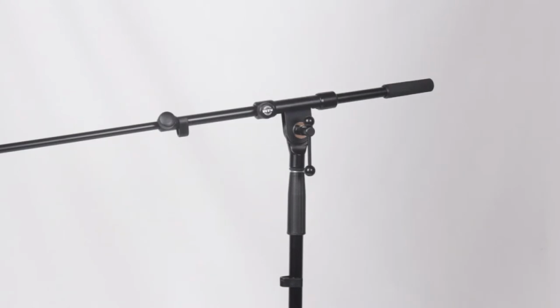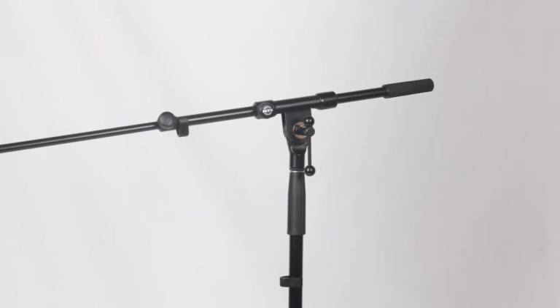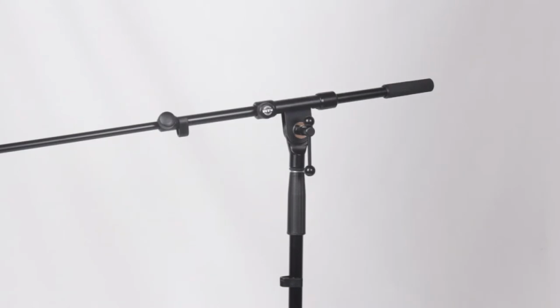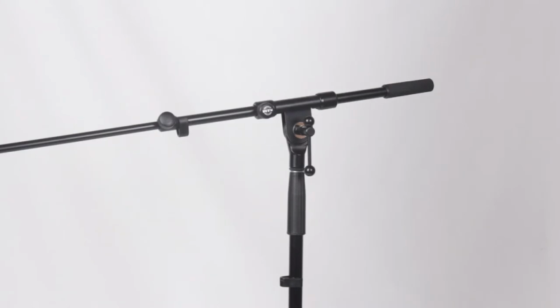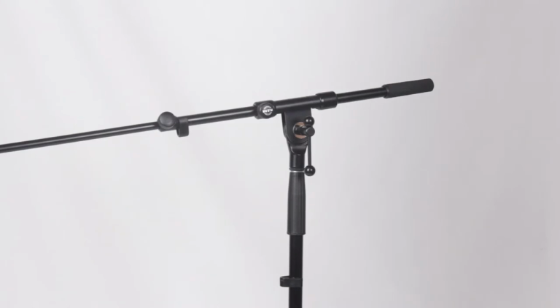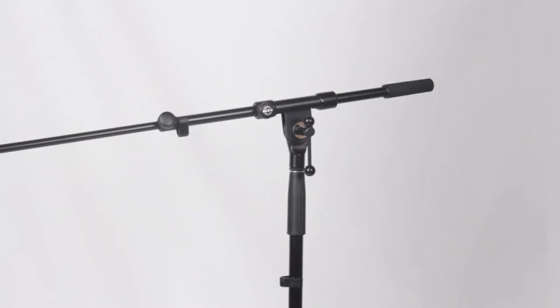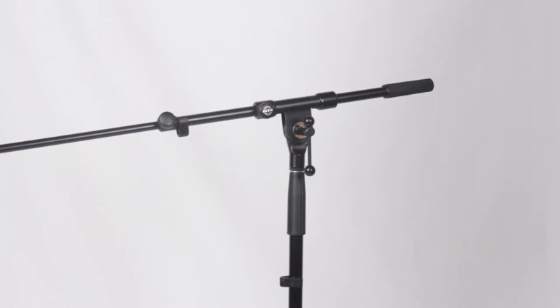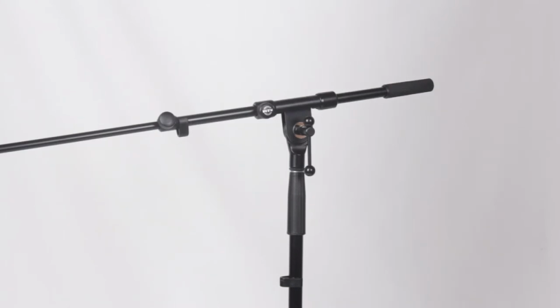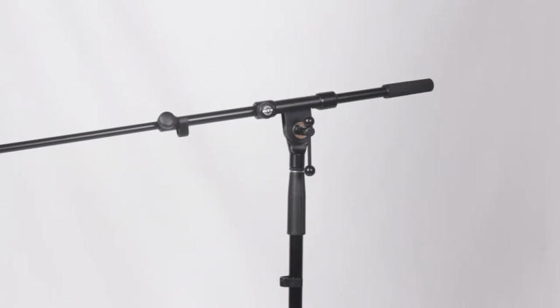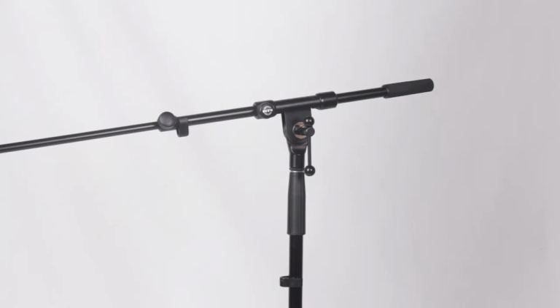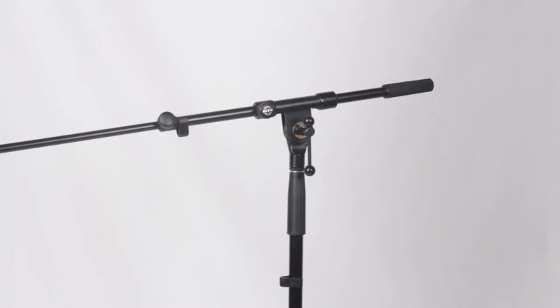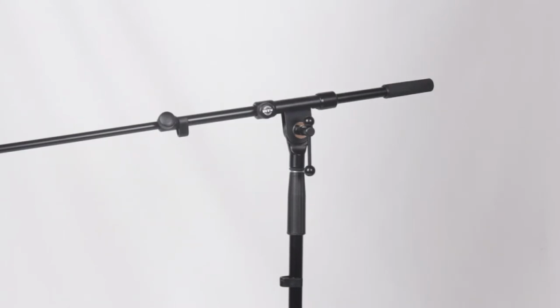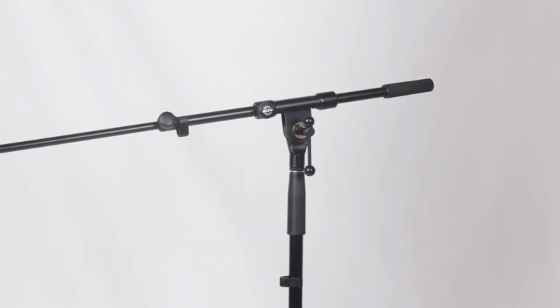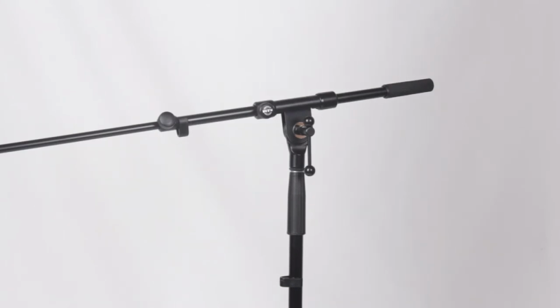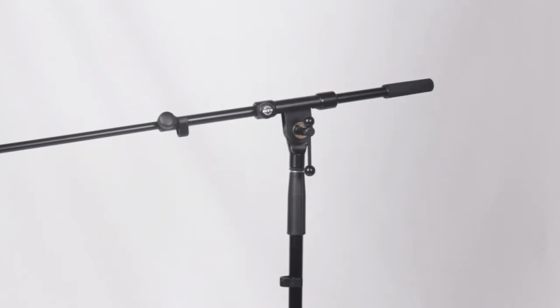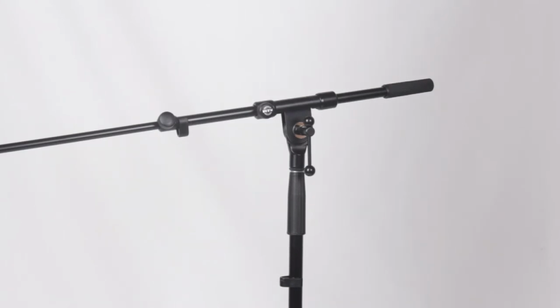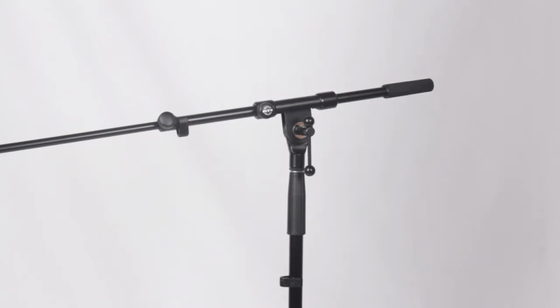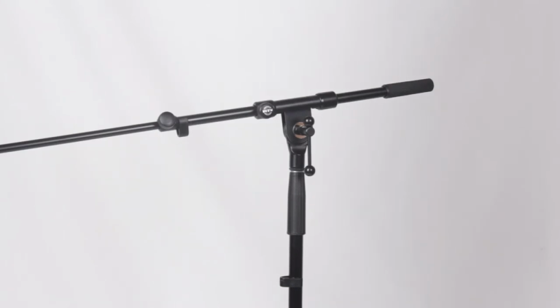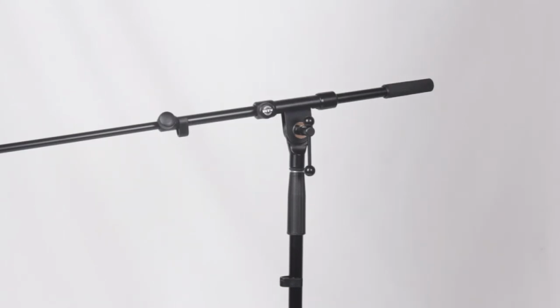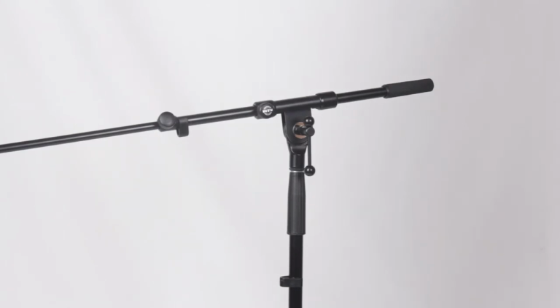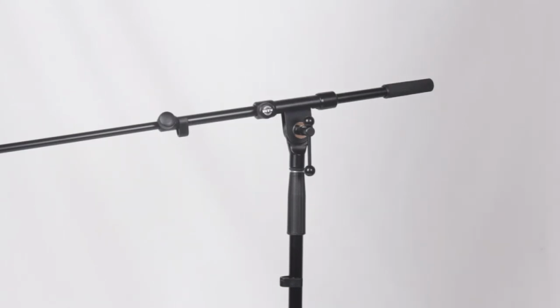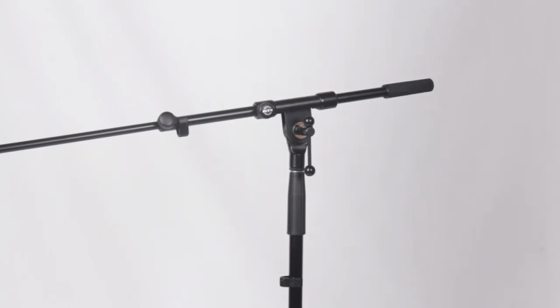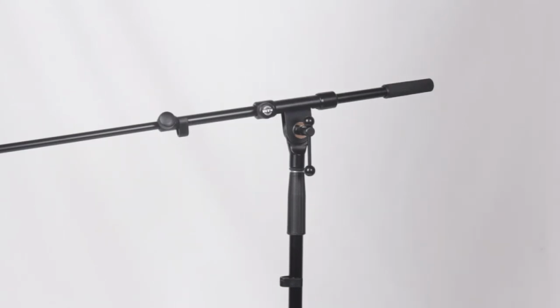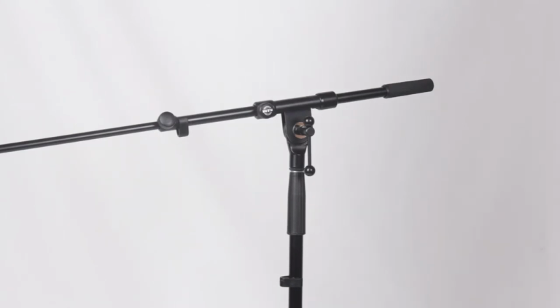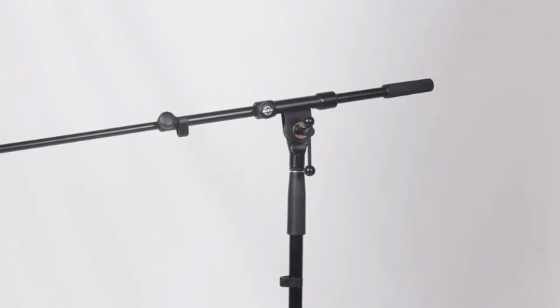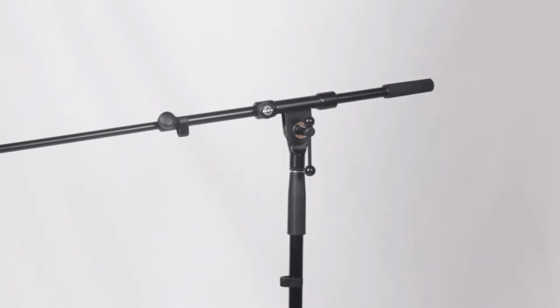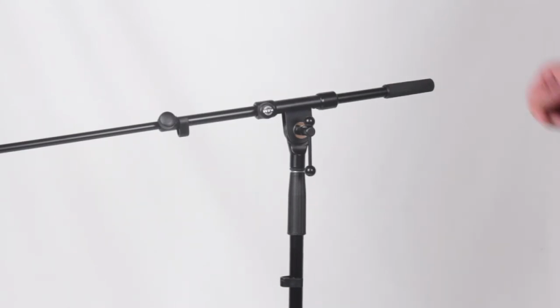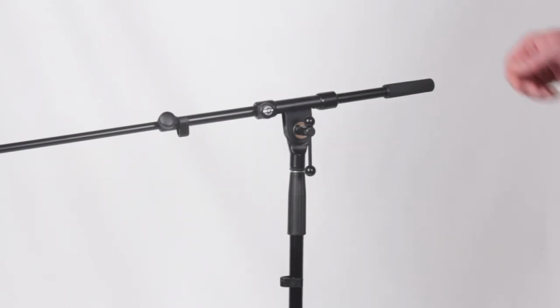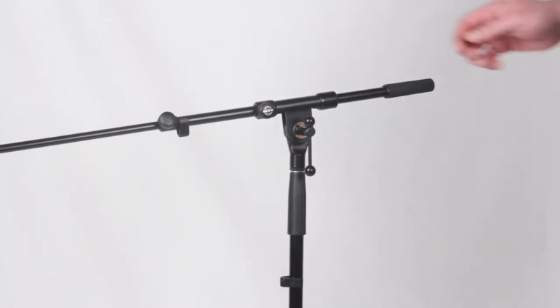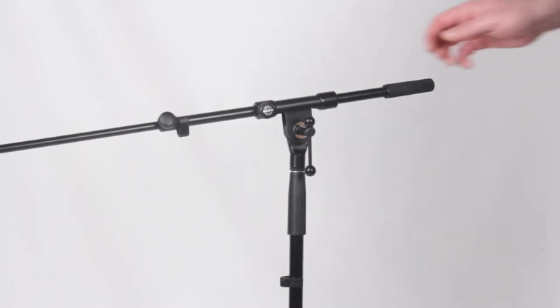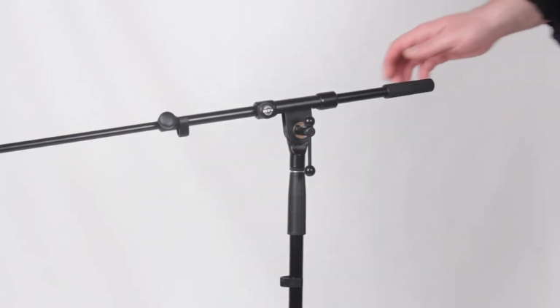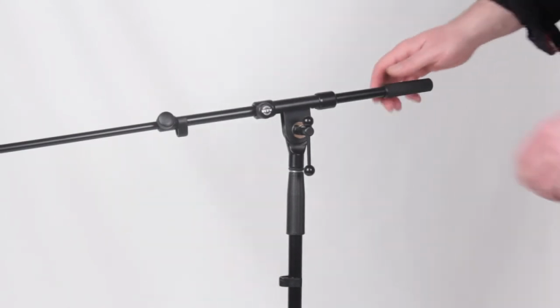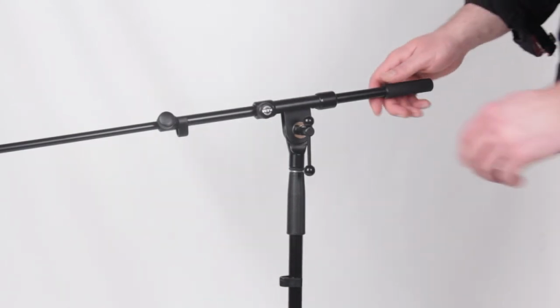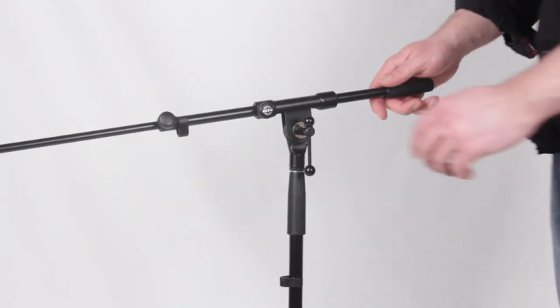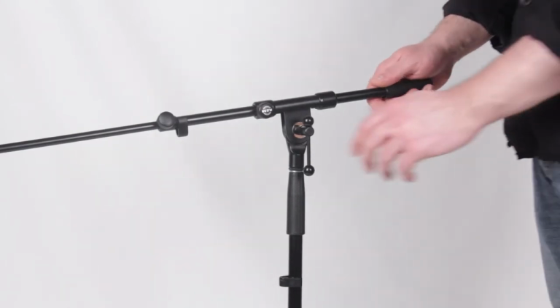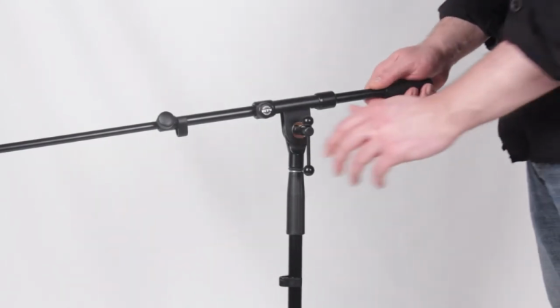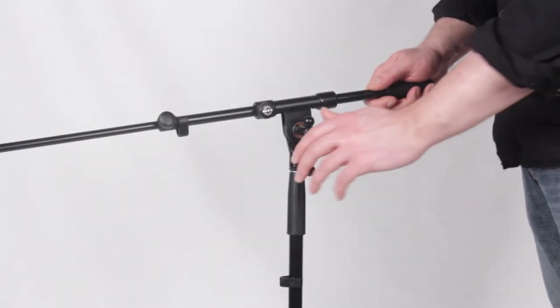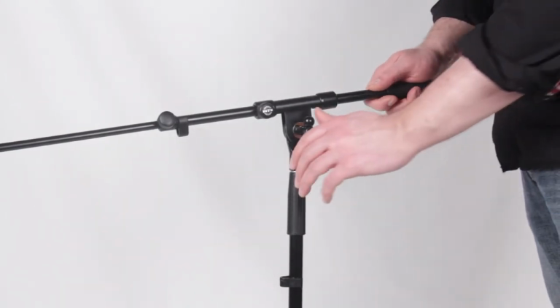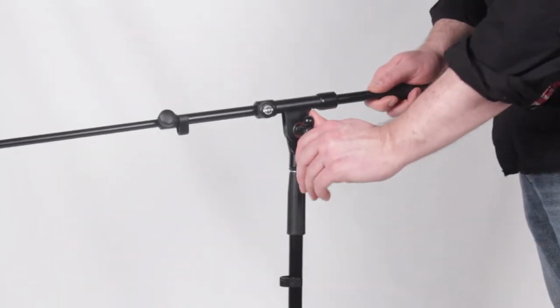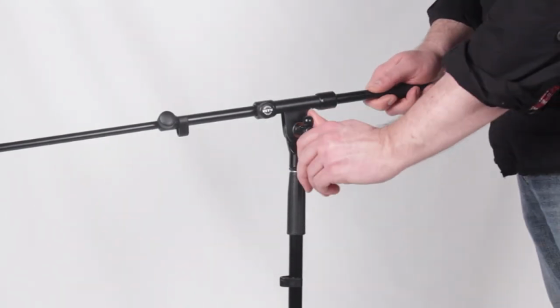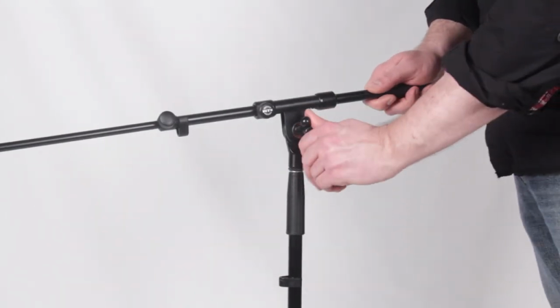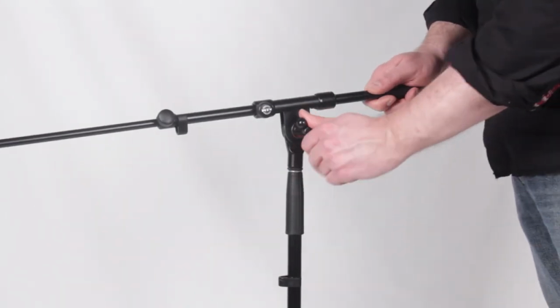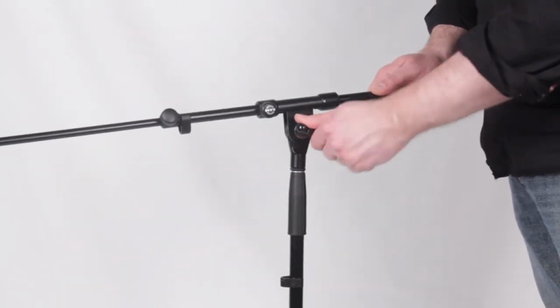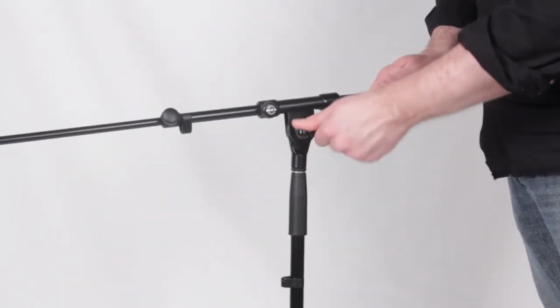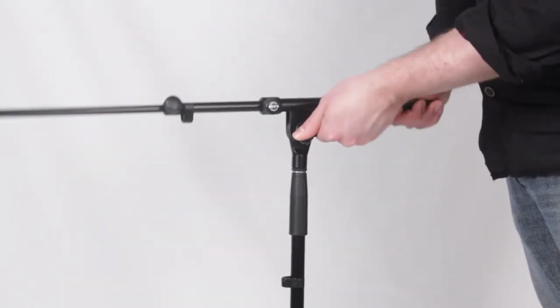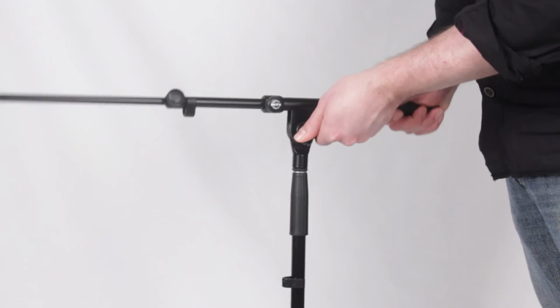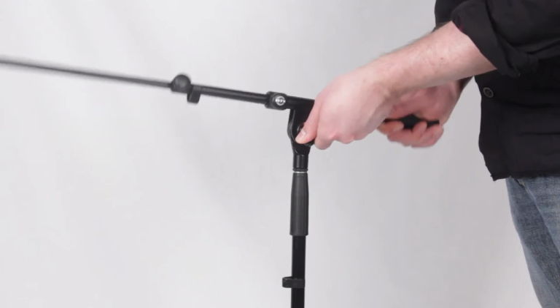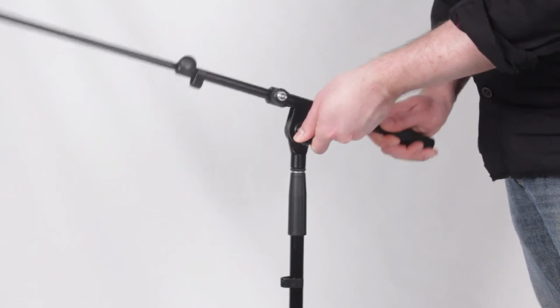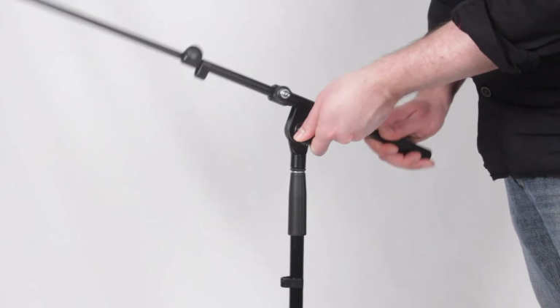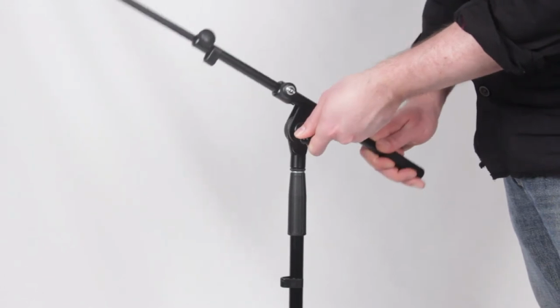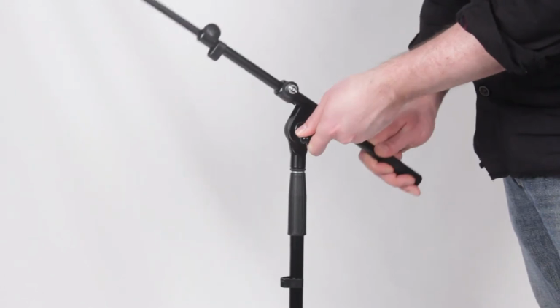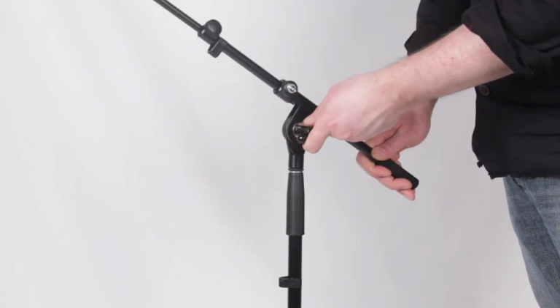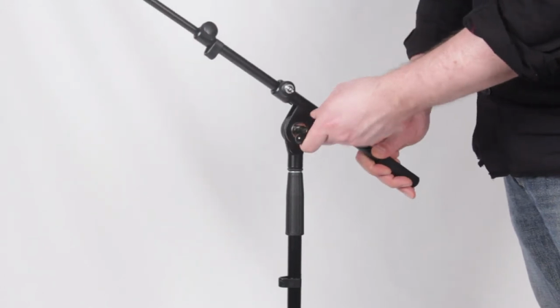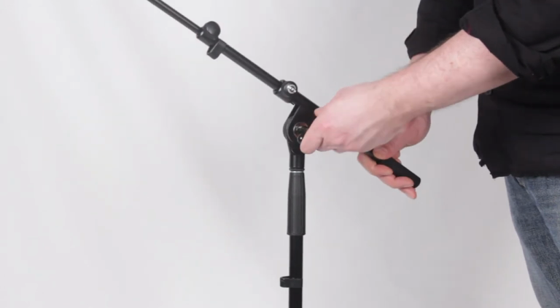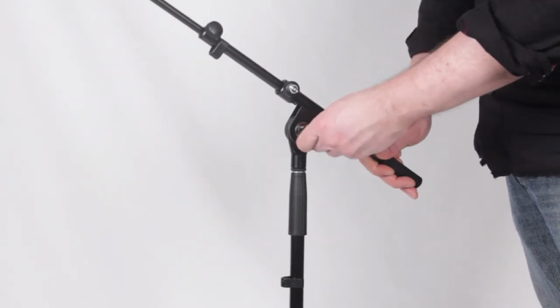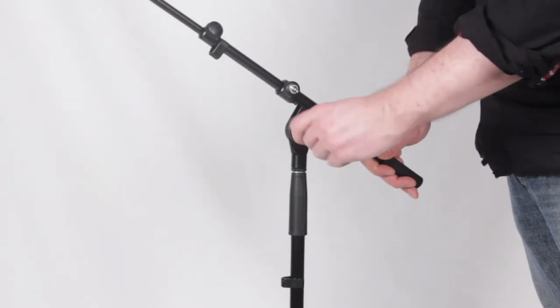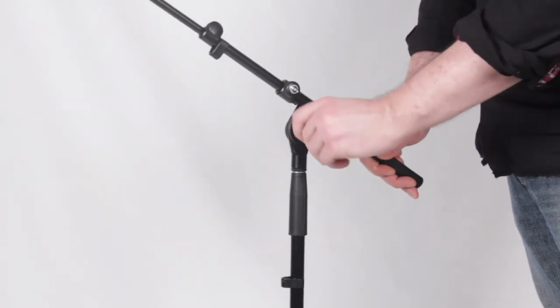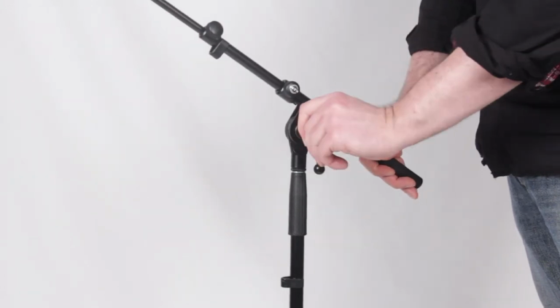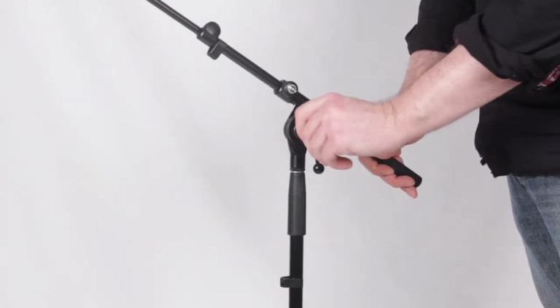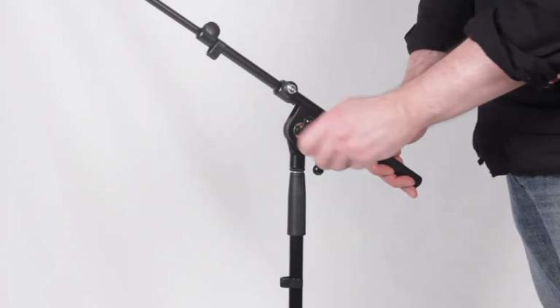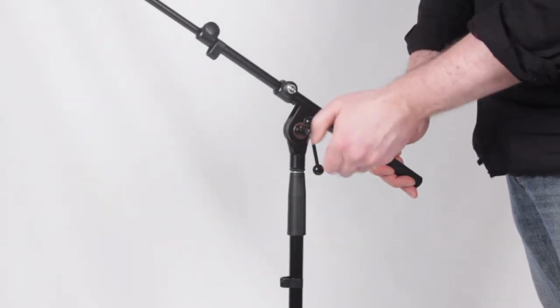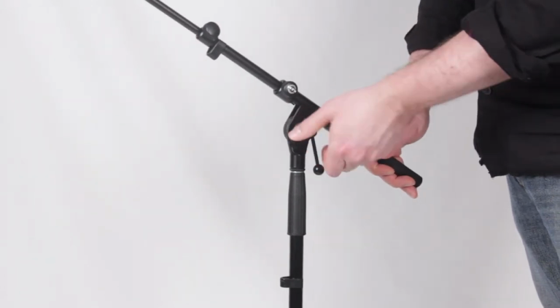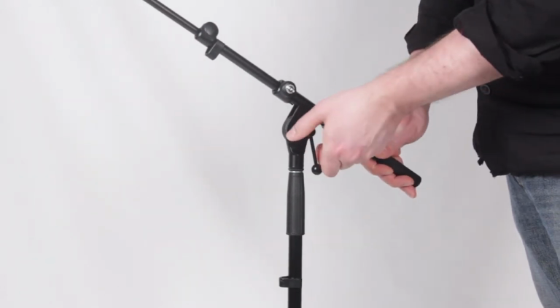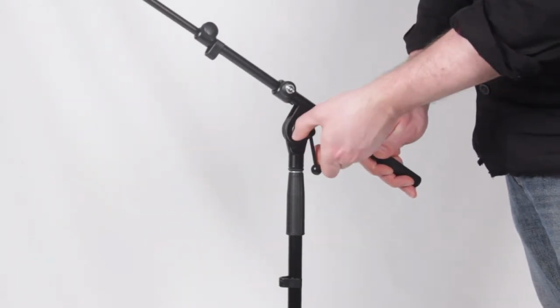The stands are built with precision rubber washers to ensure no slippage of your boom angle from the rigors of live and studio performances.